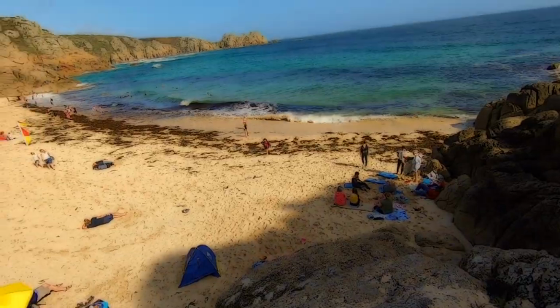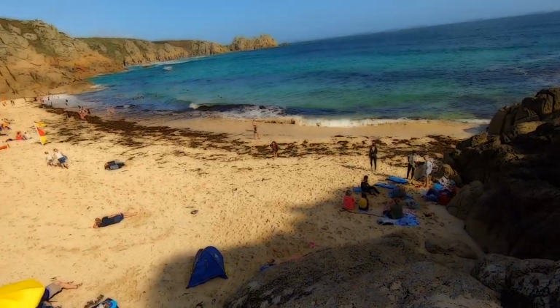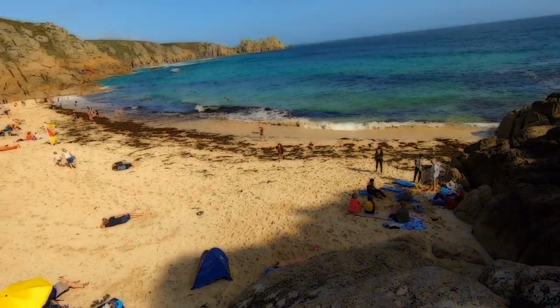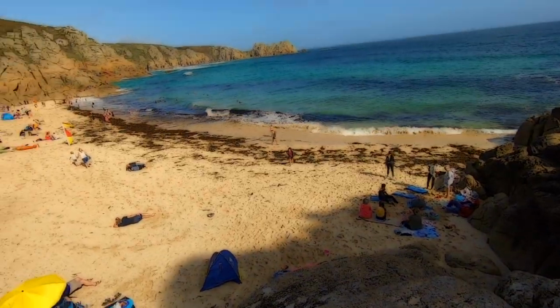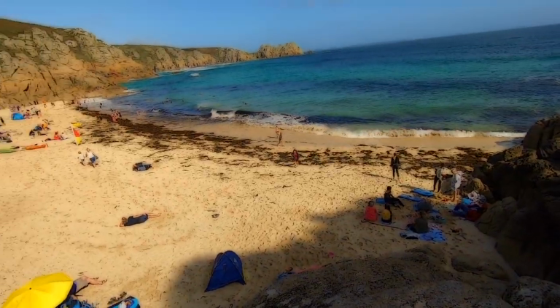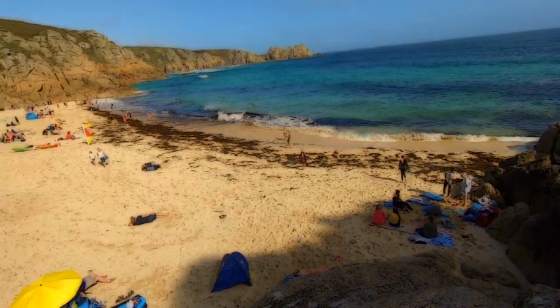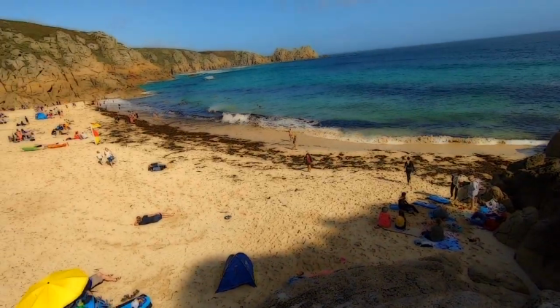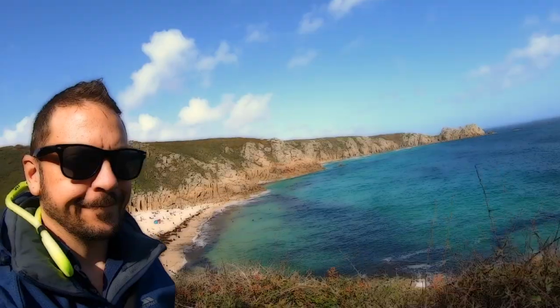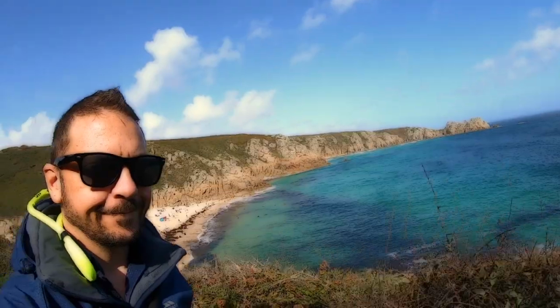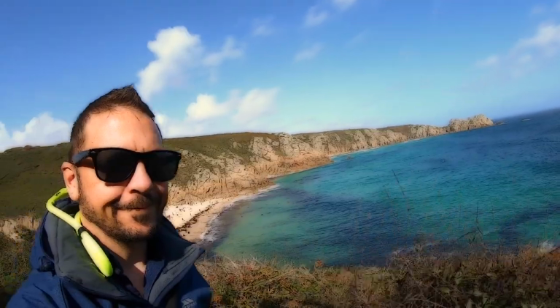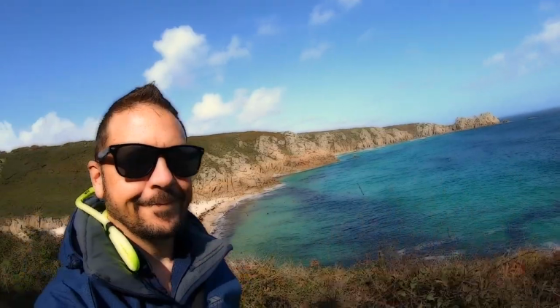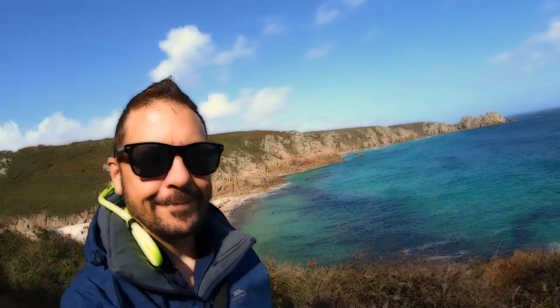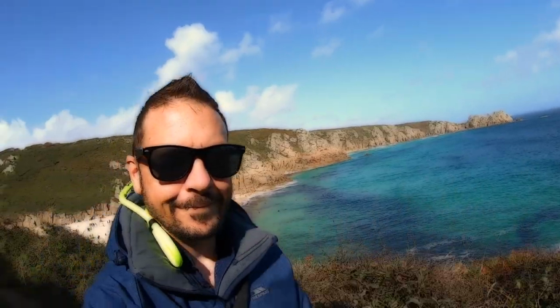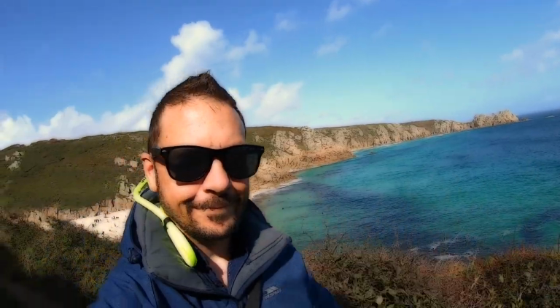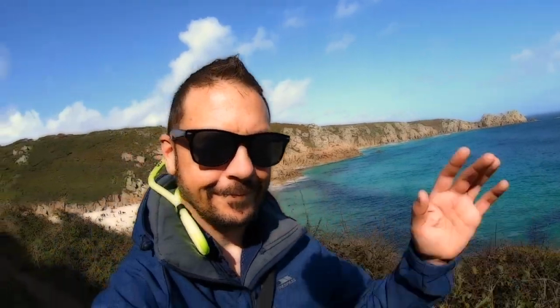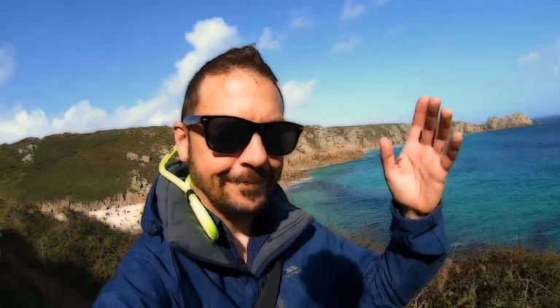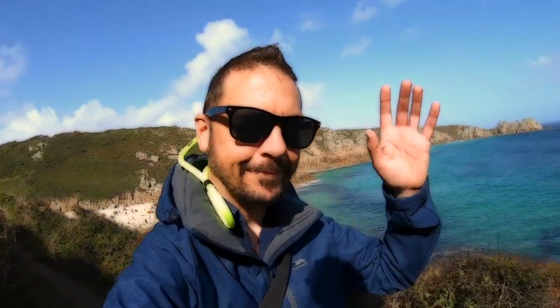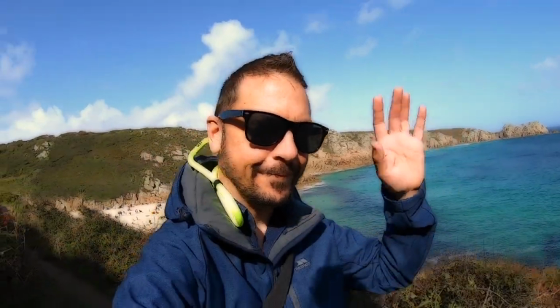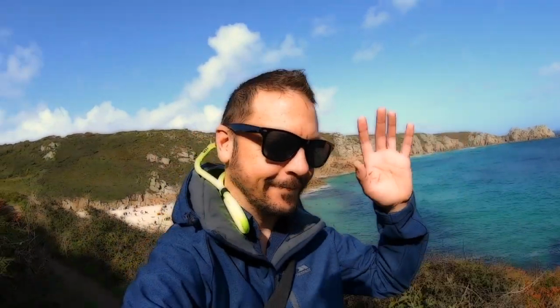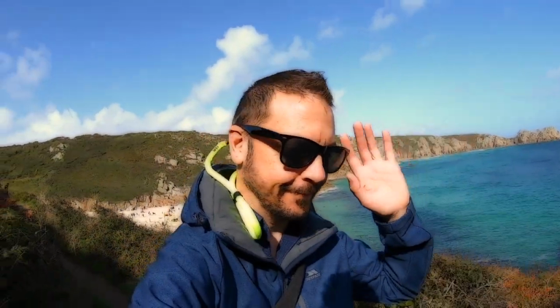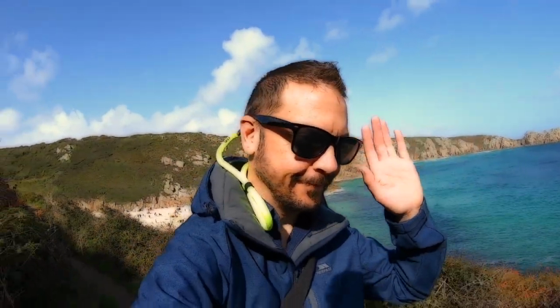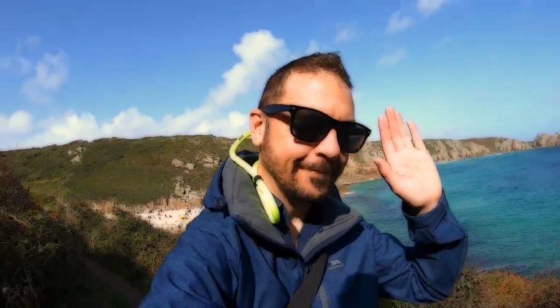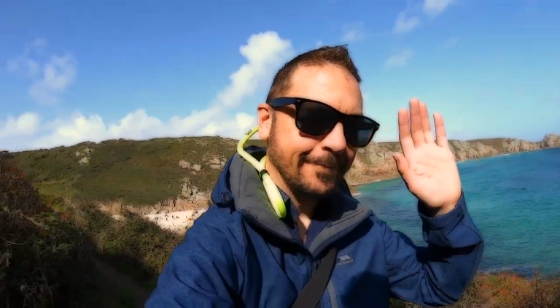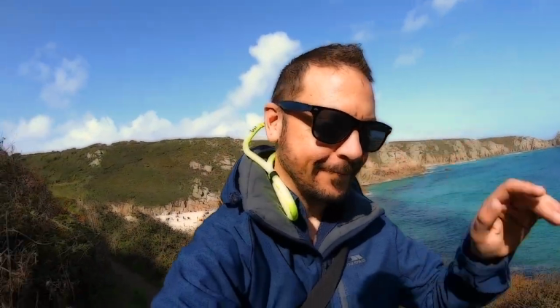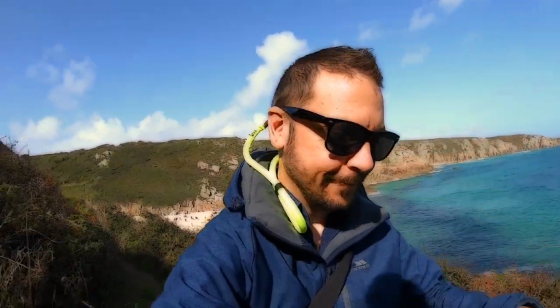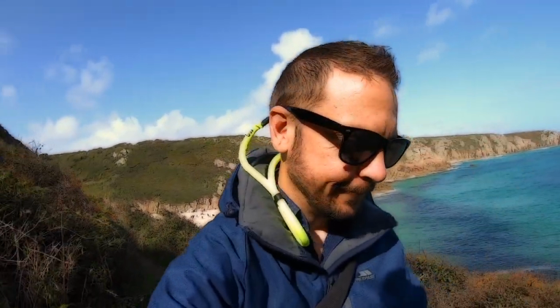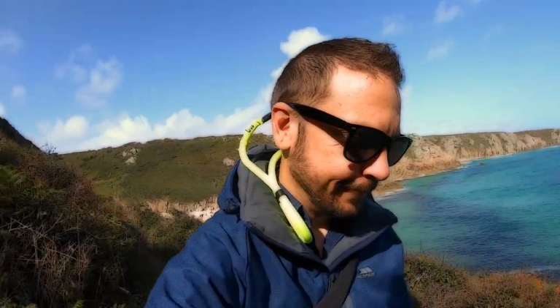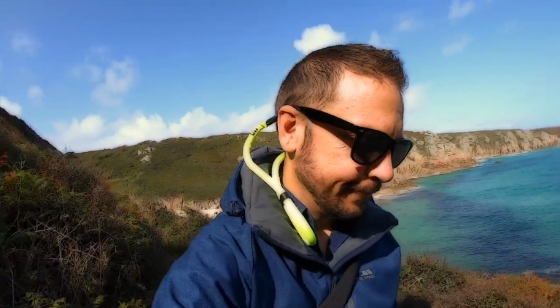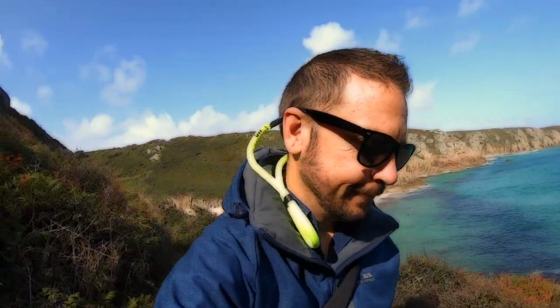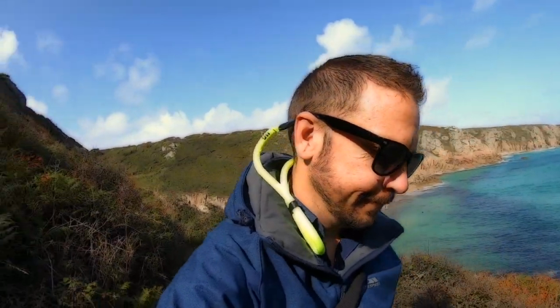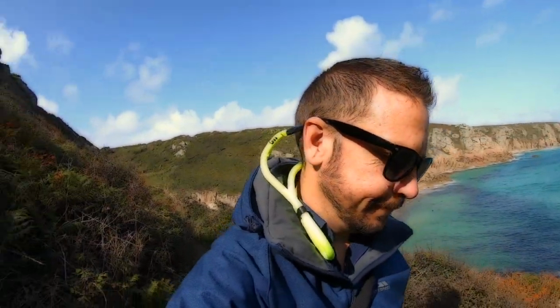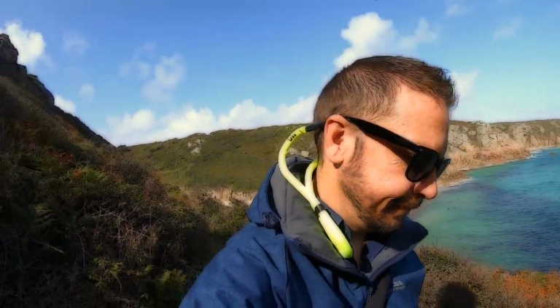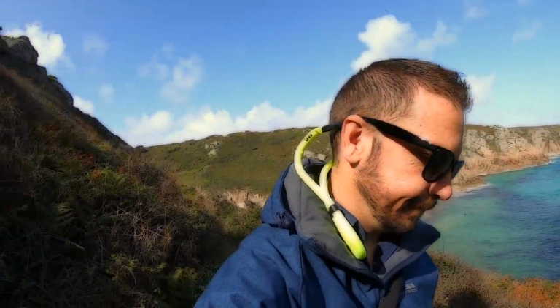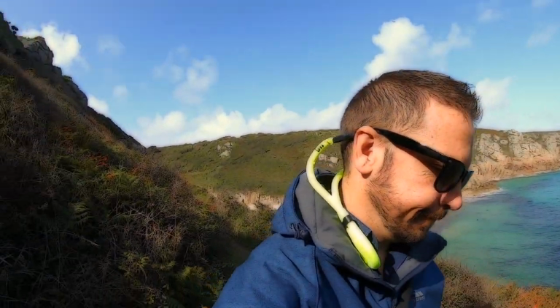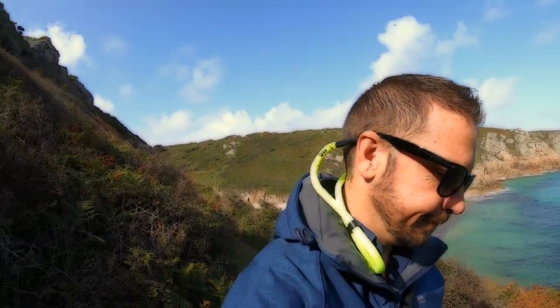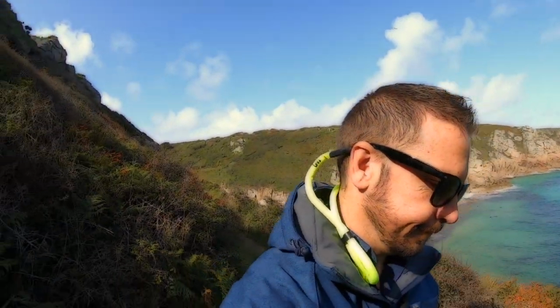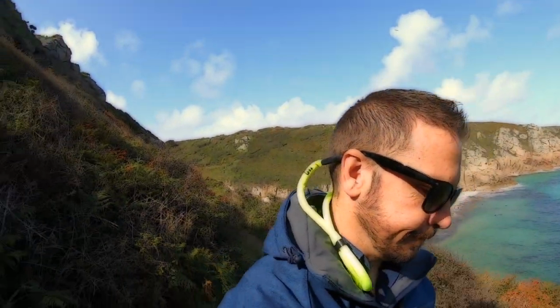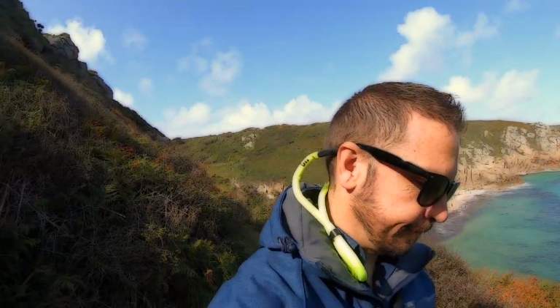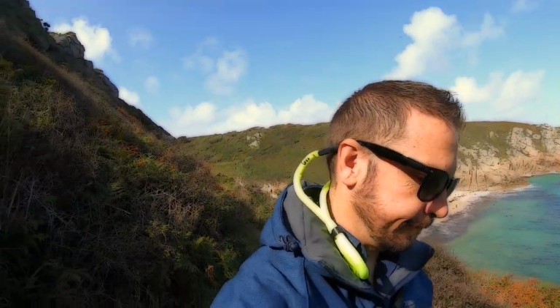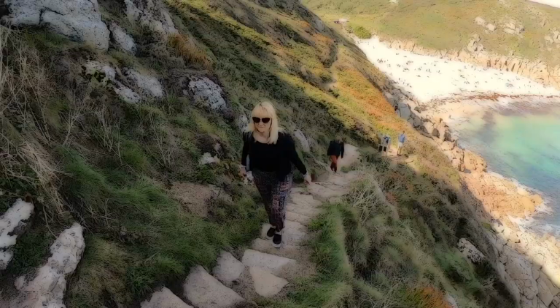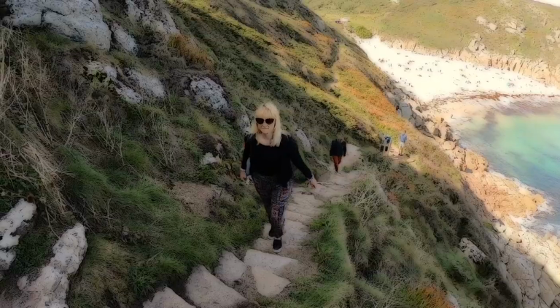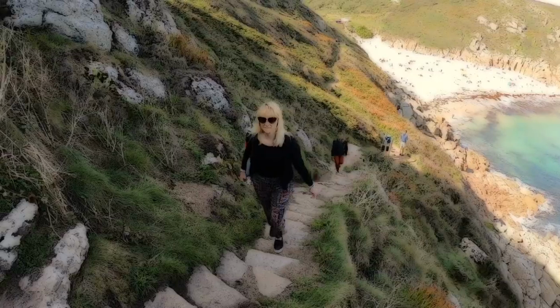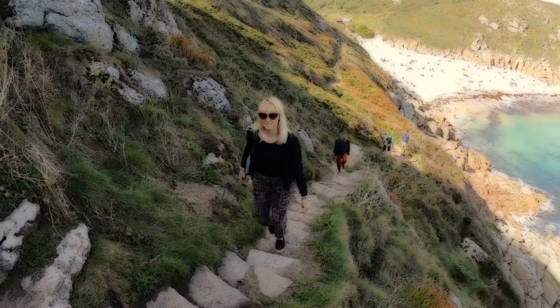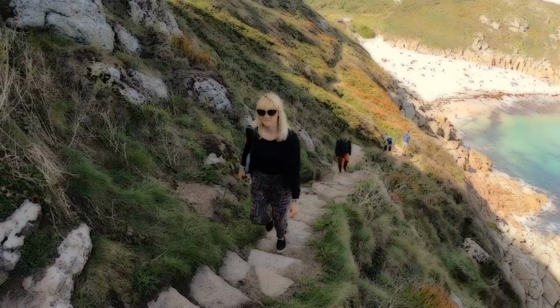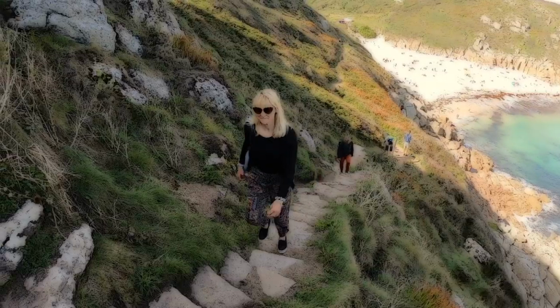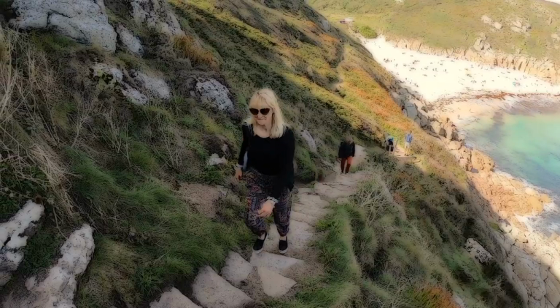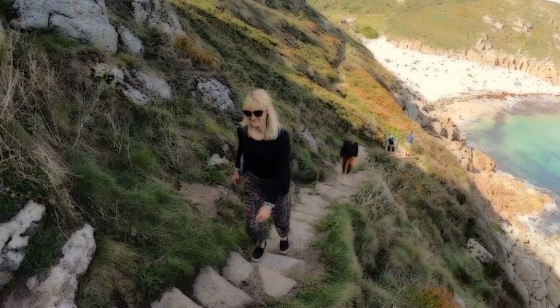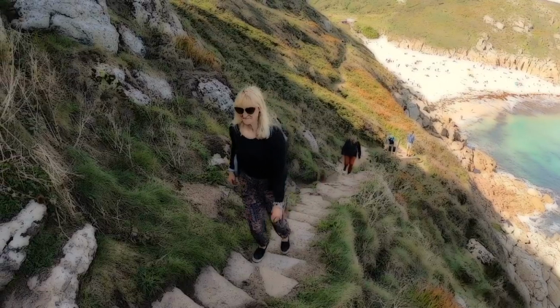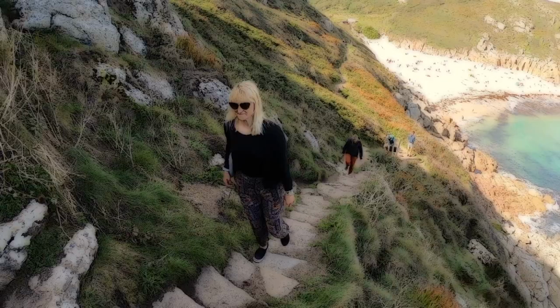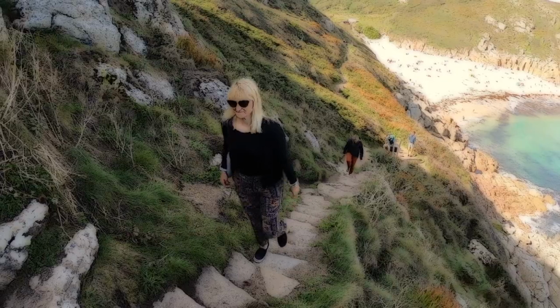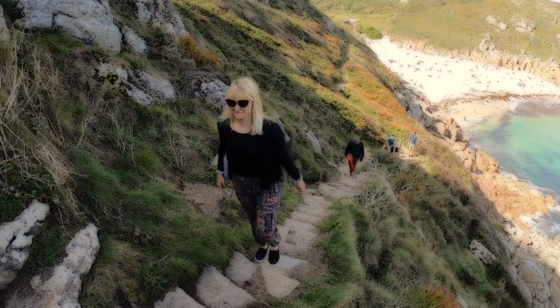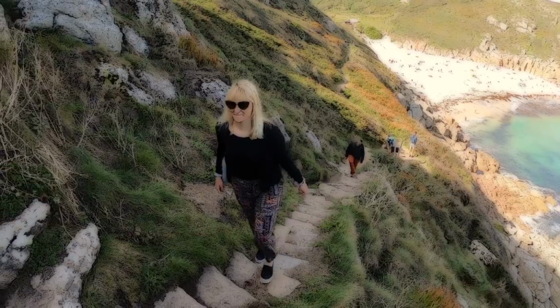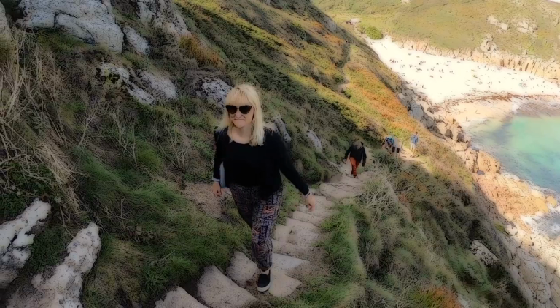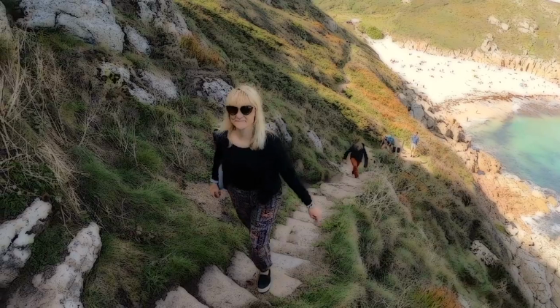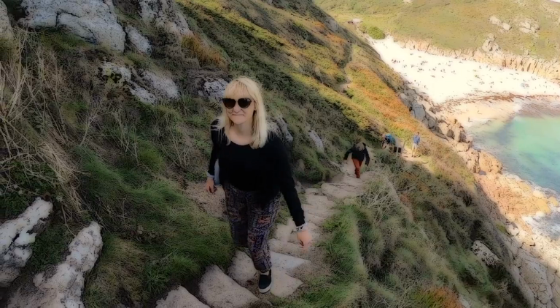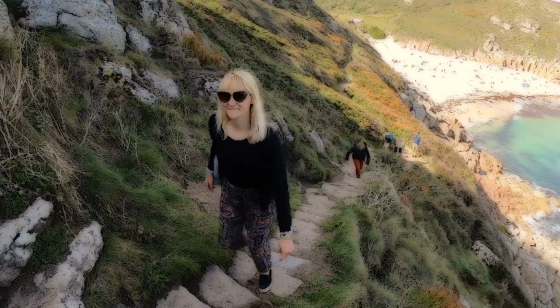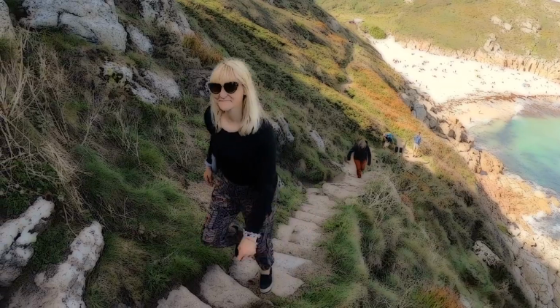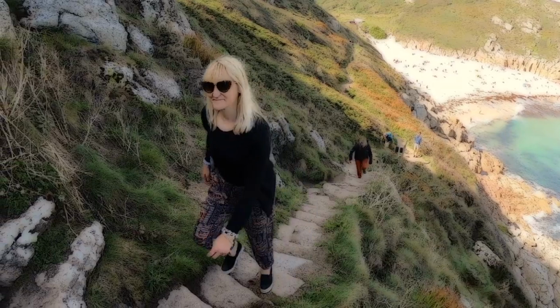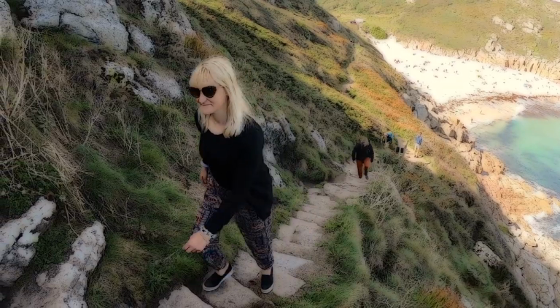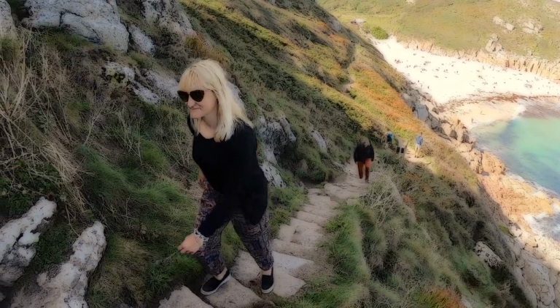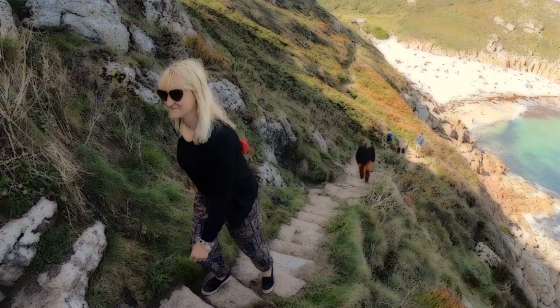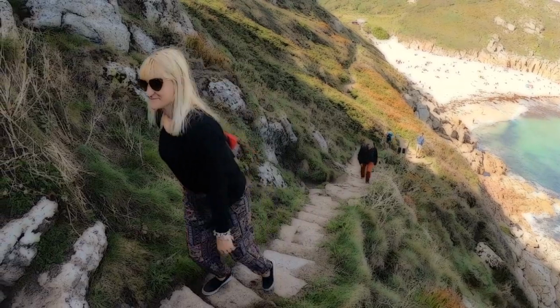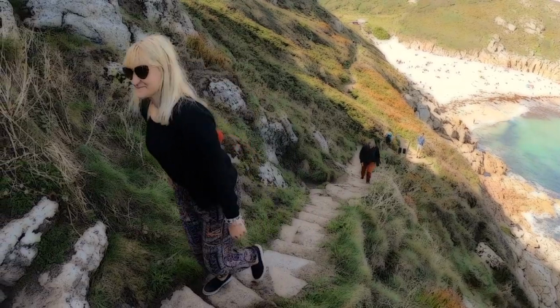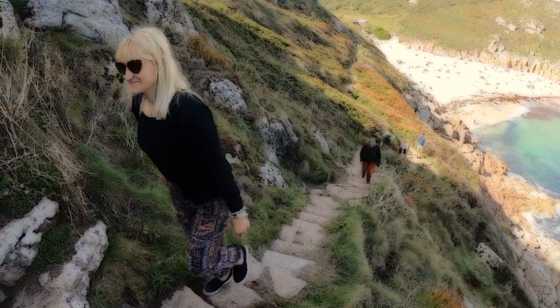The views from this path are incredible though, and if the tide's right and you are able to, I'd definitely recommend it.